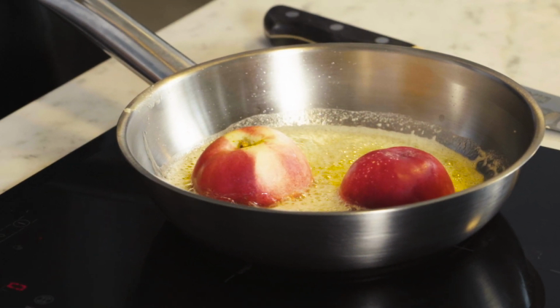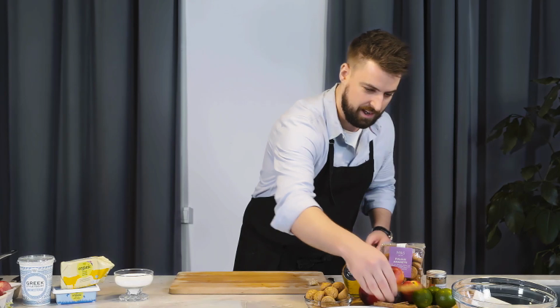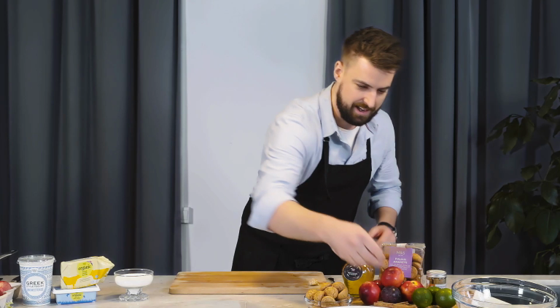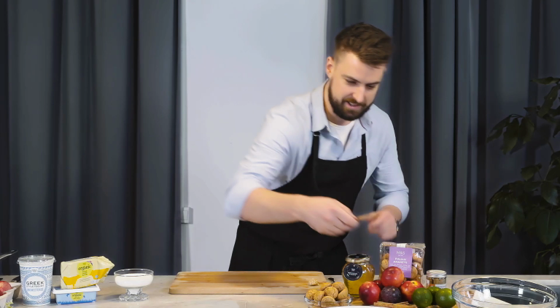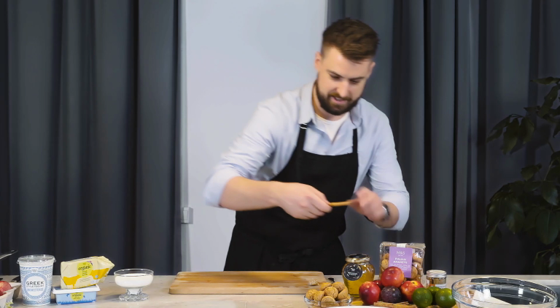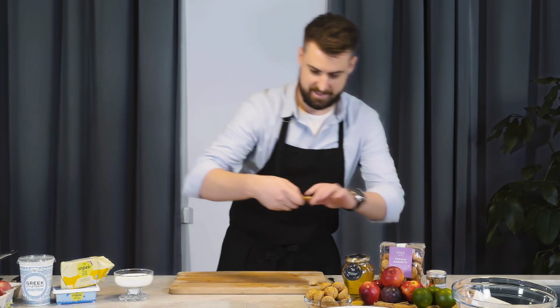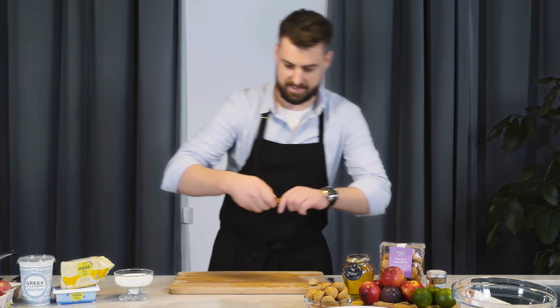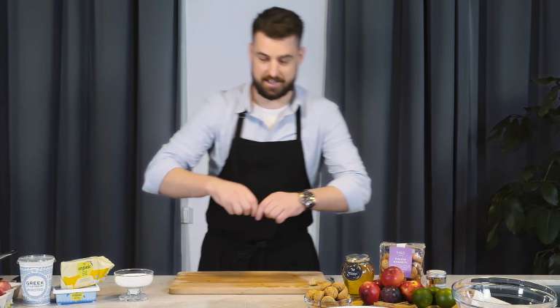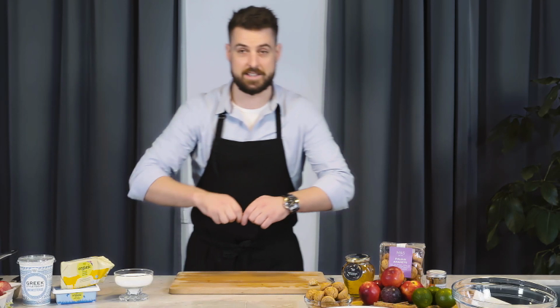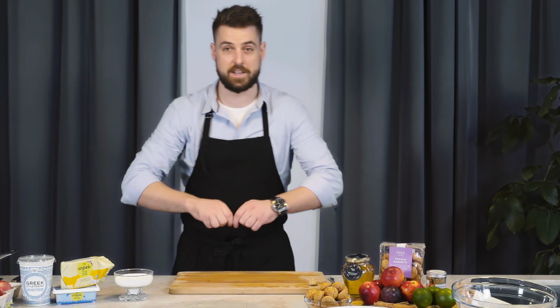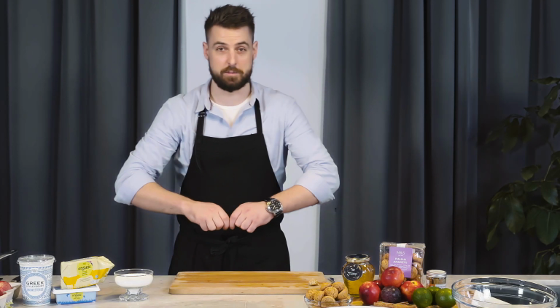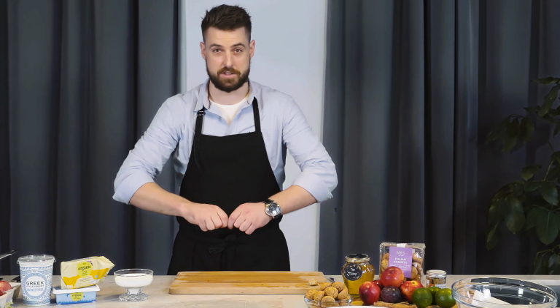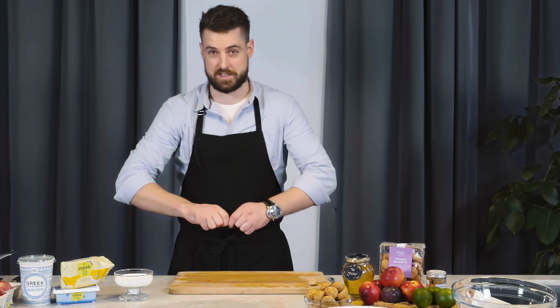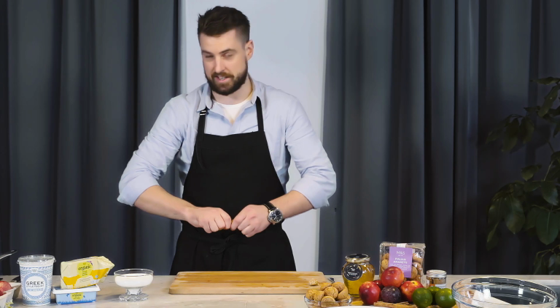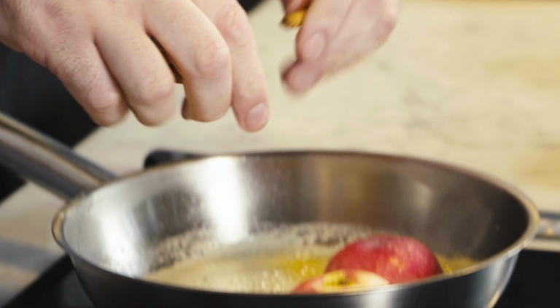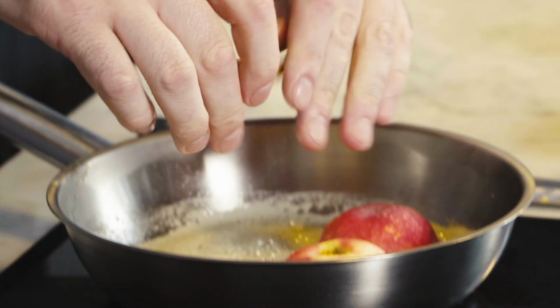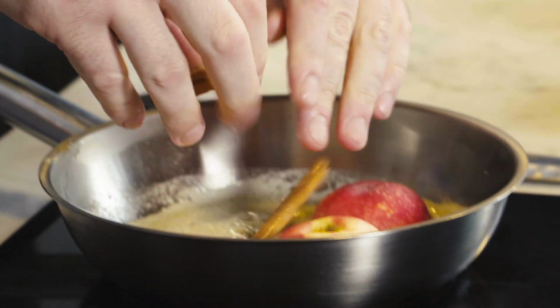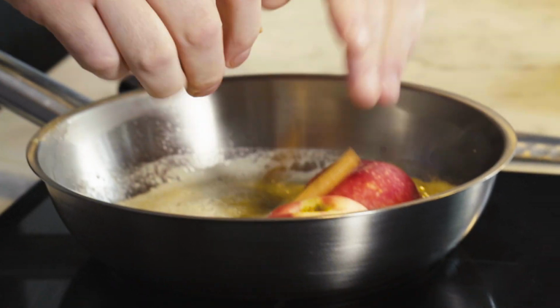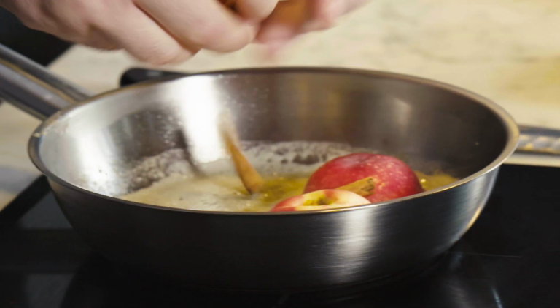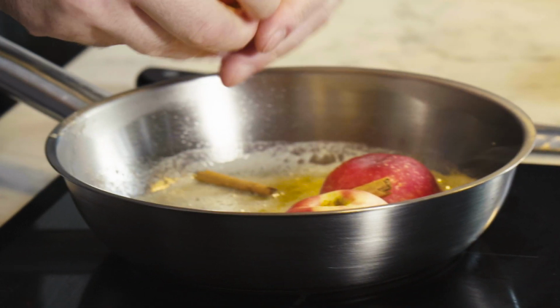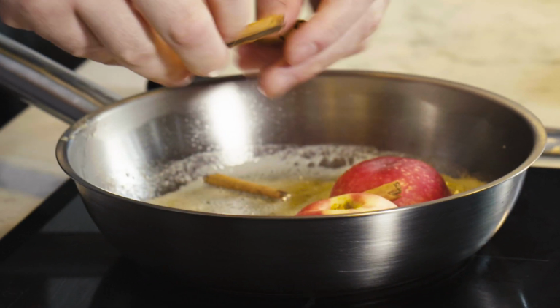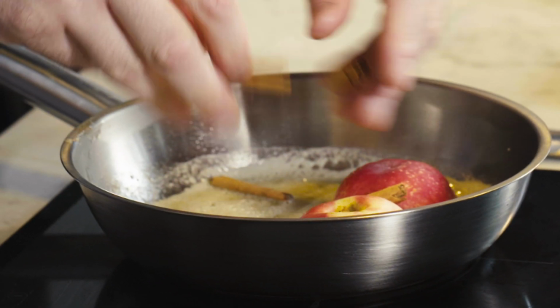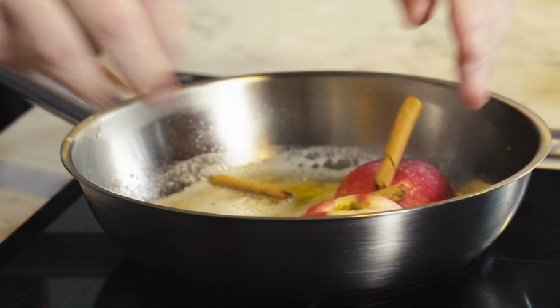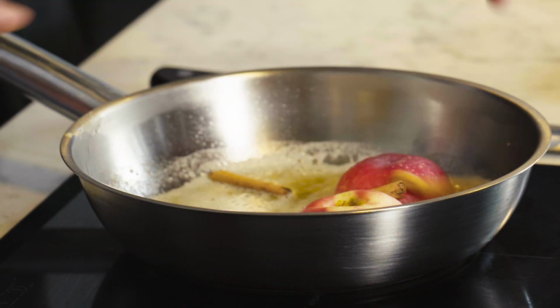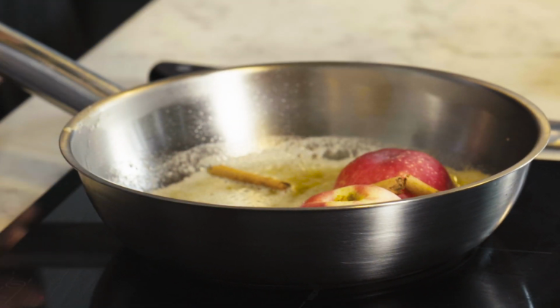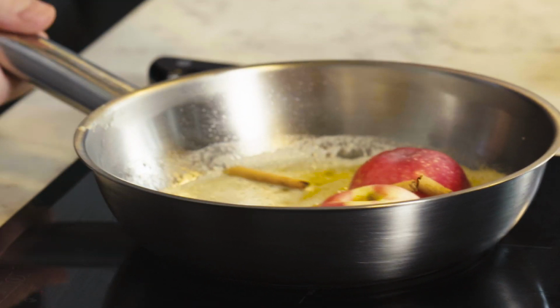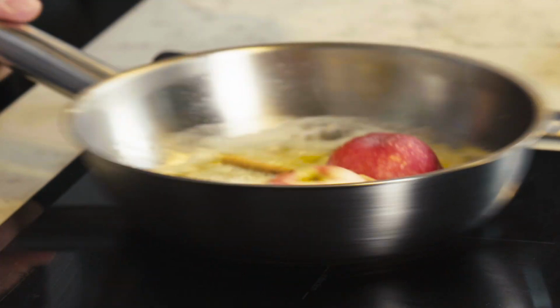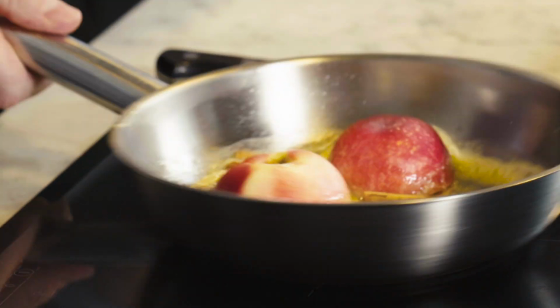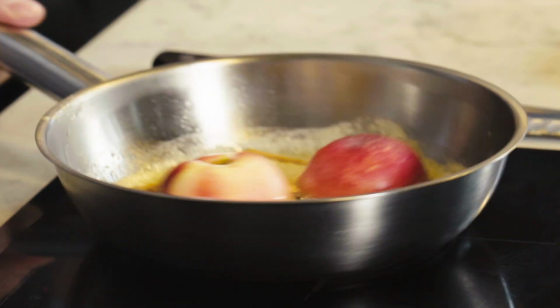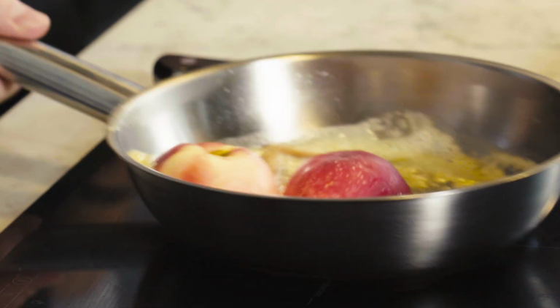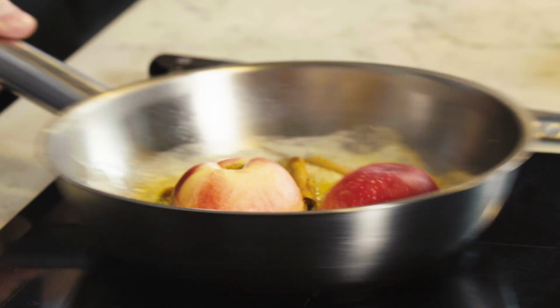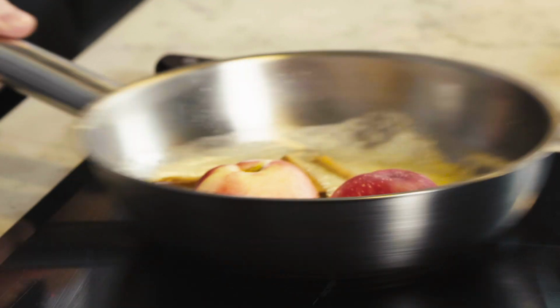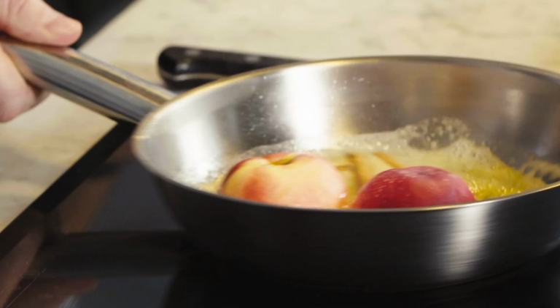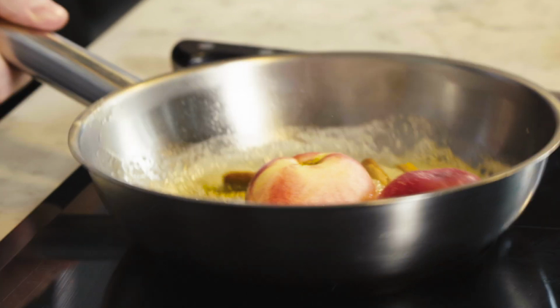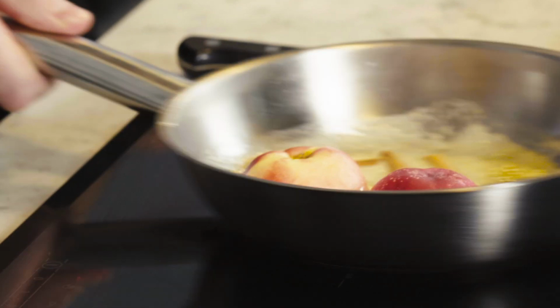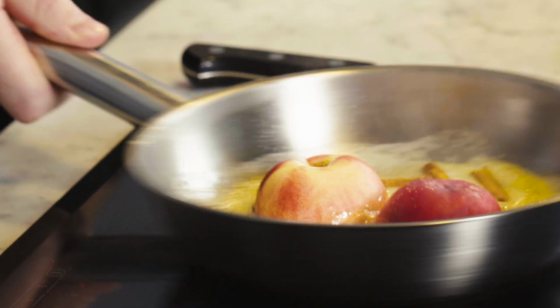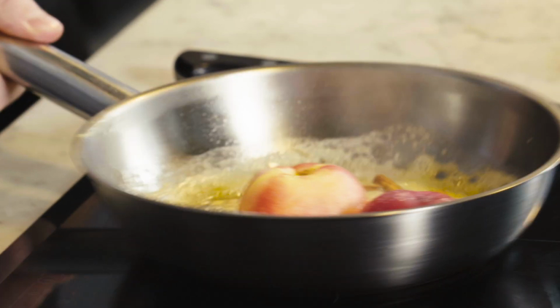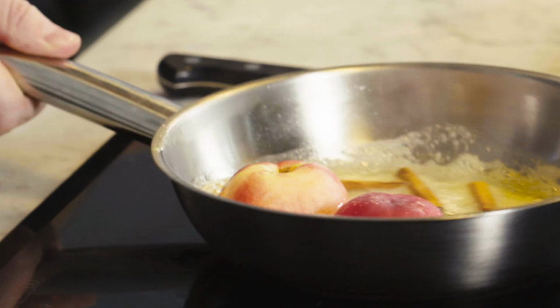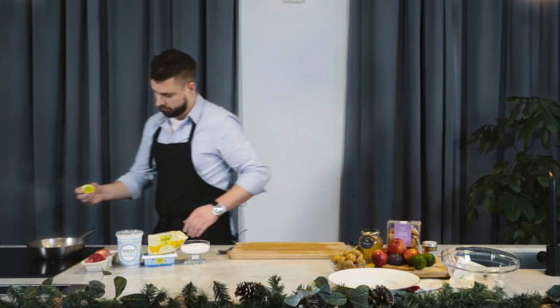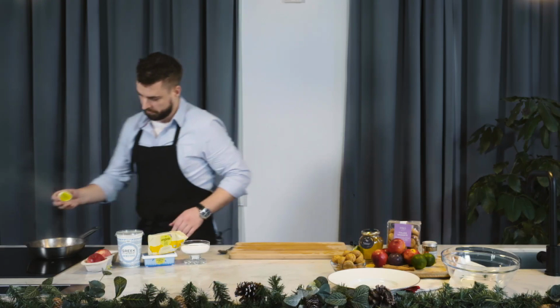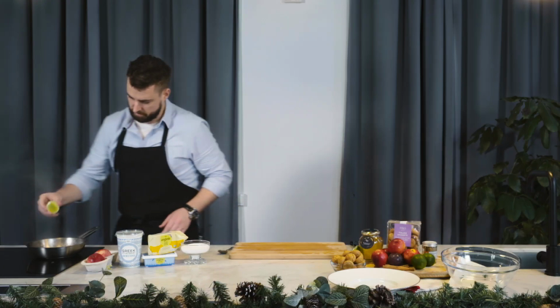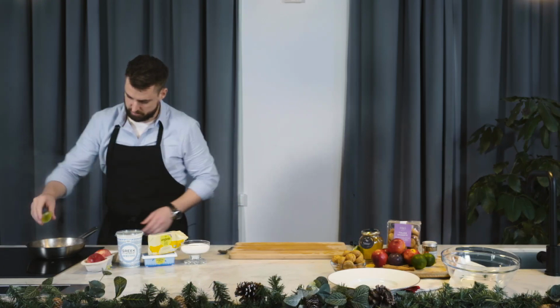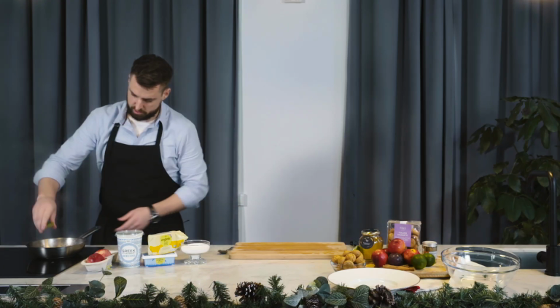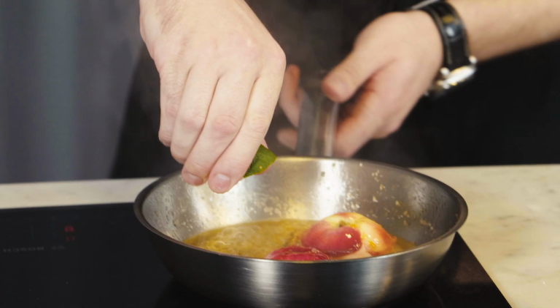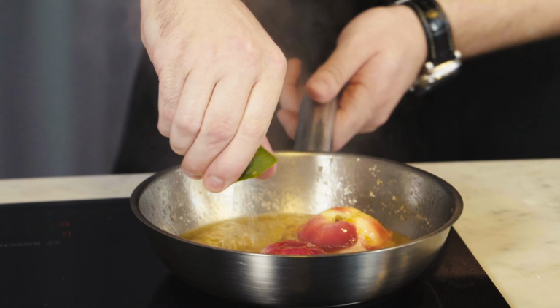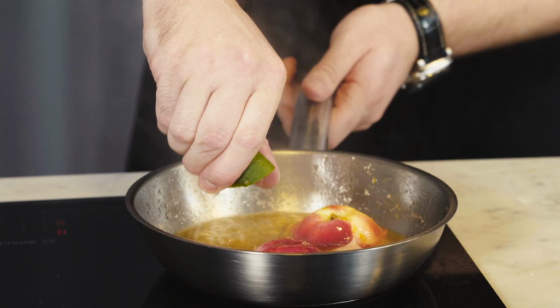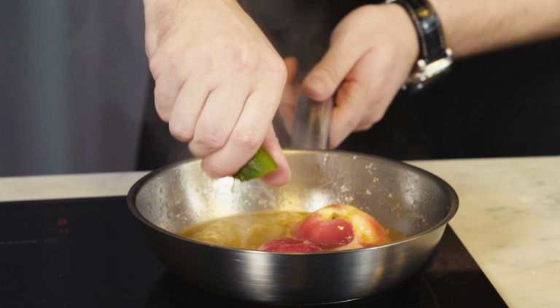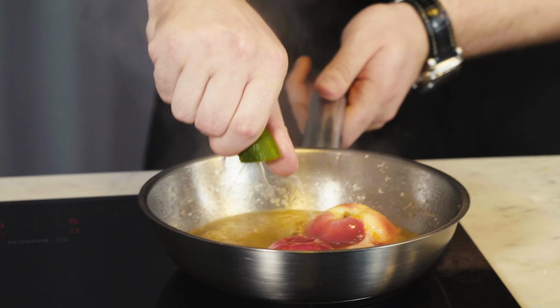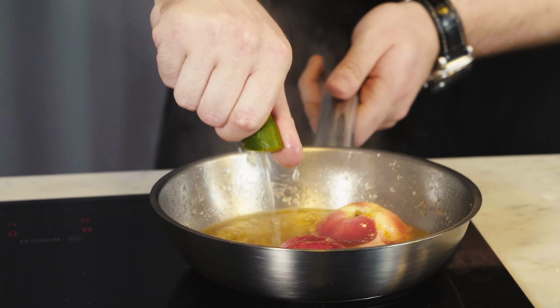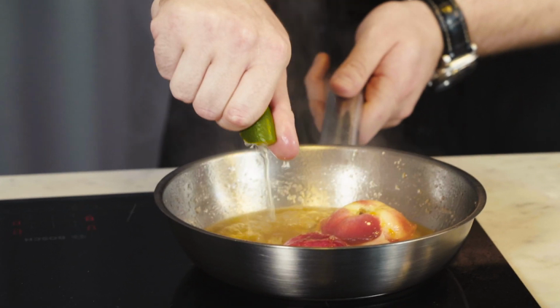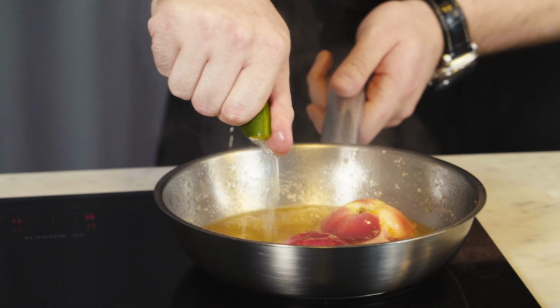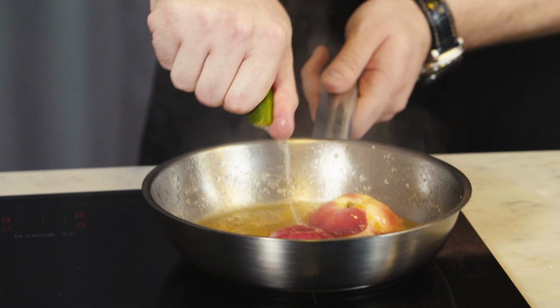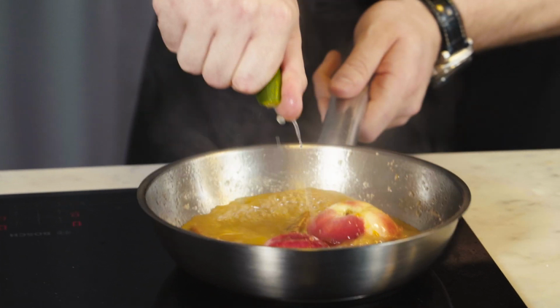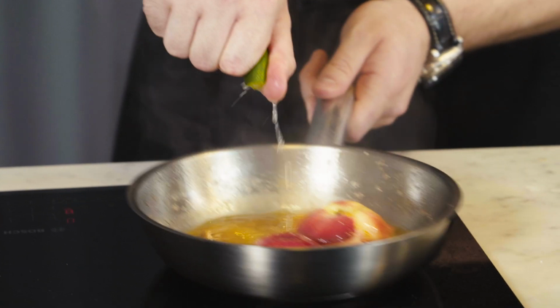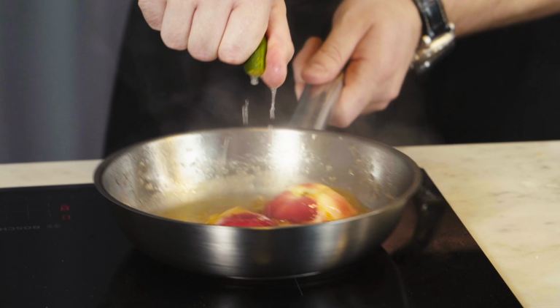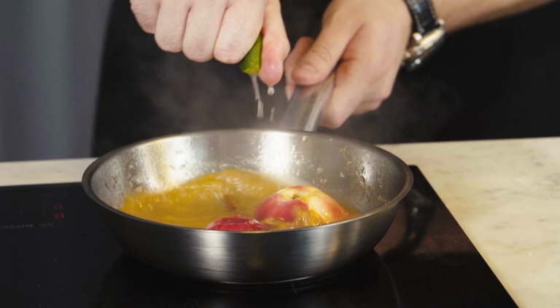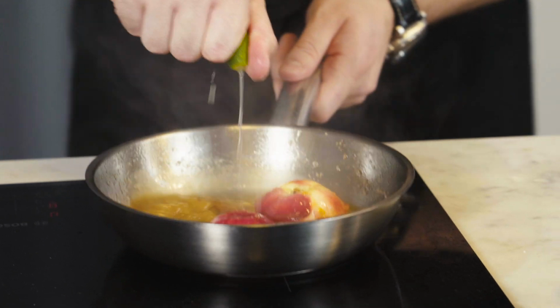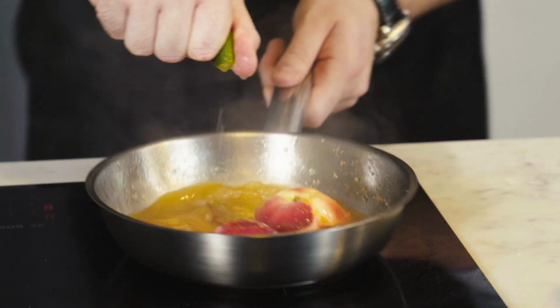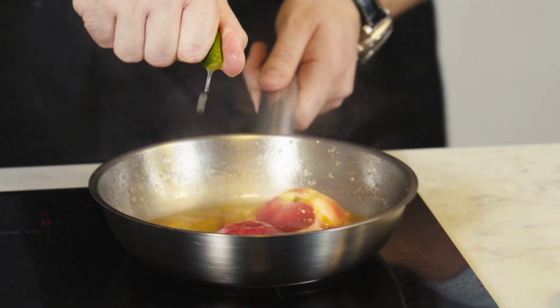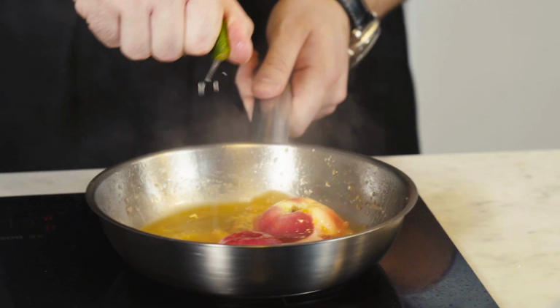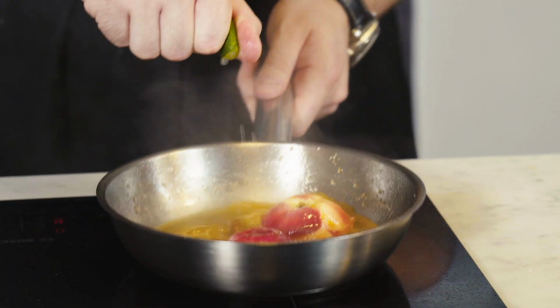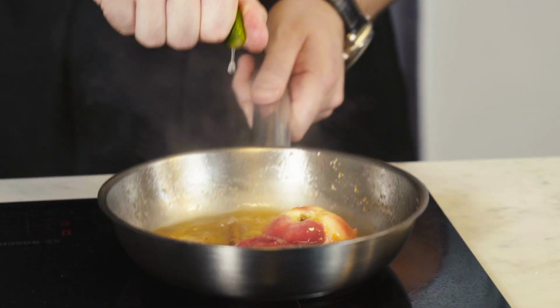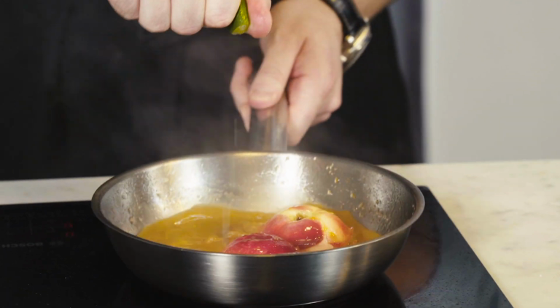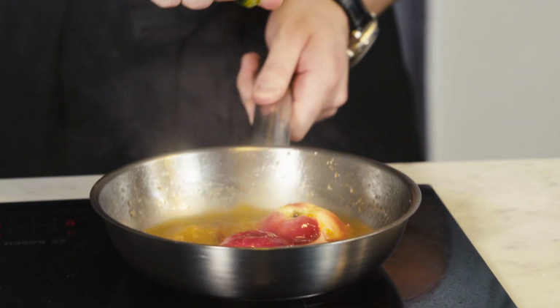Add a cinnamon stick into the sugar. One more item I'm going to add to that is a squeeze of lime juice.